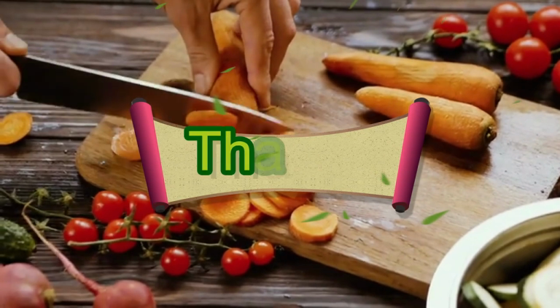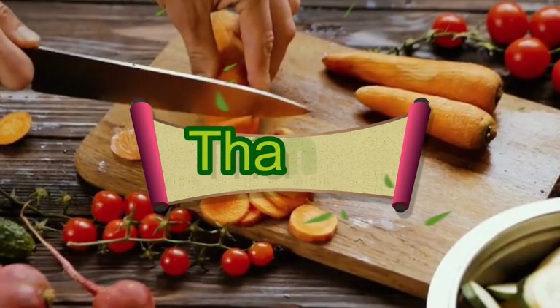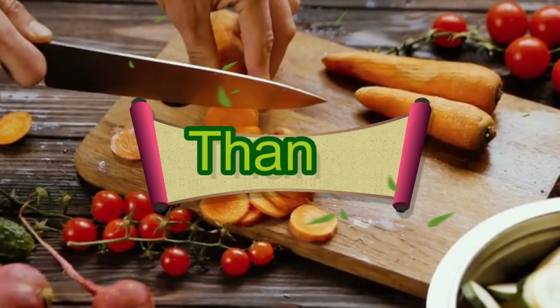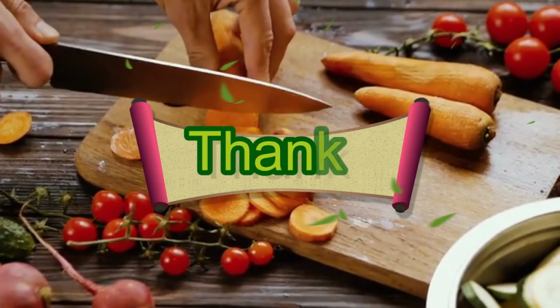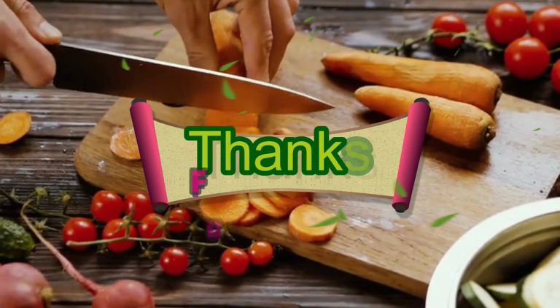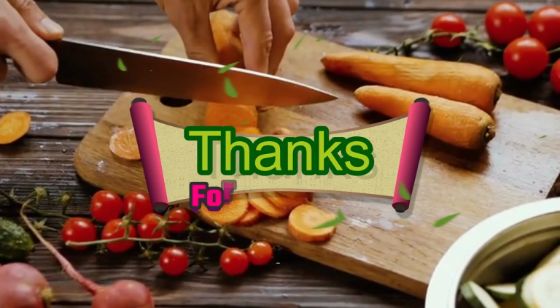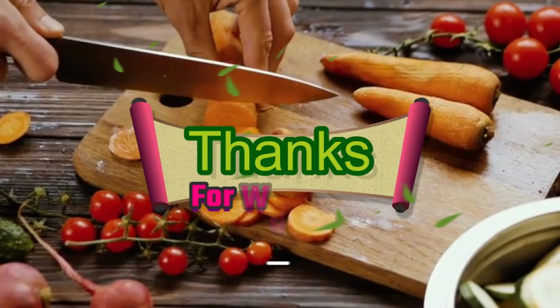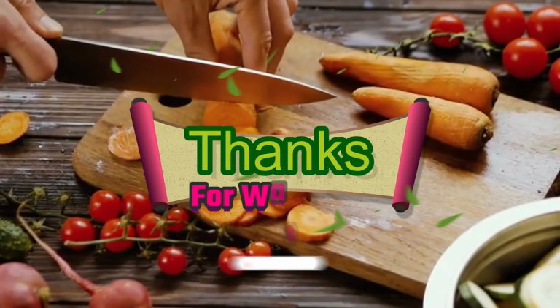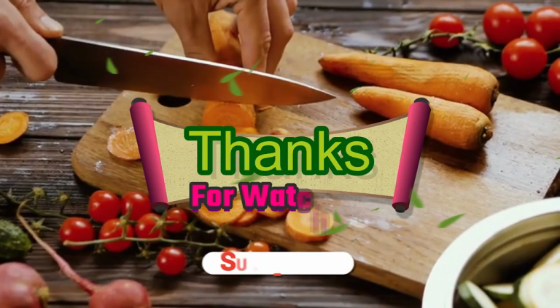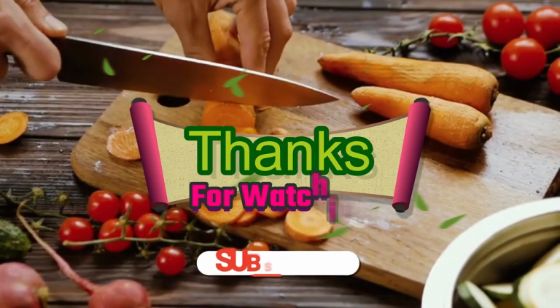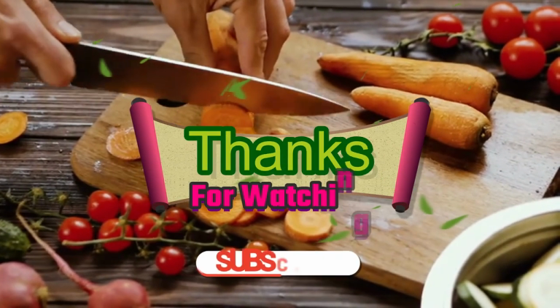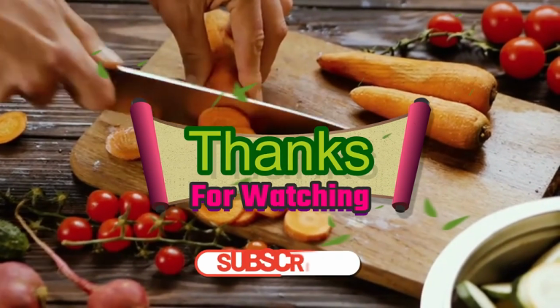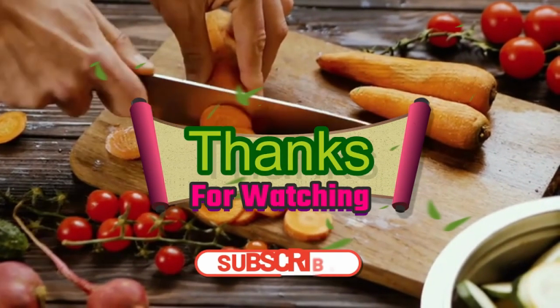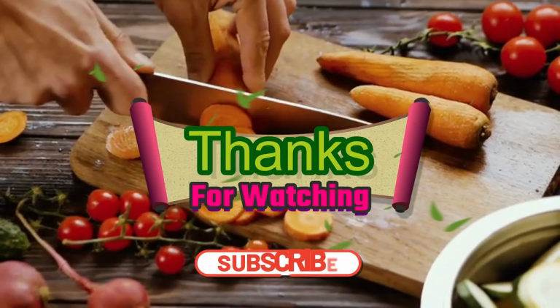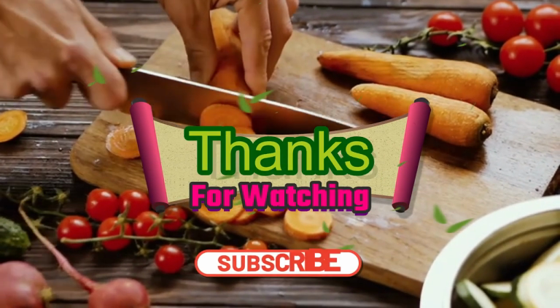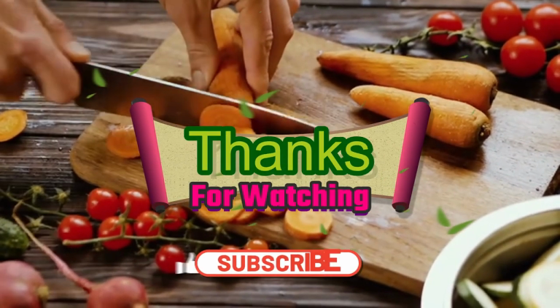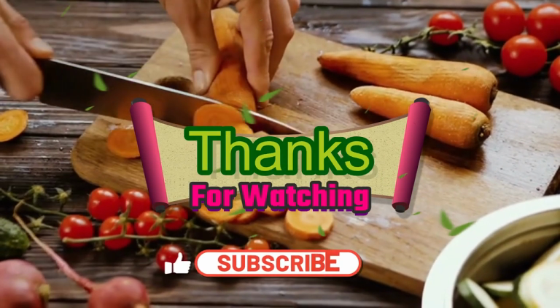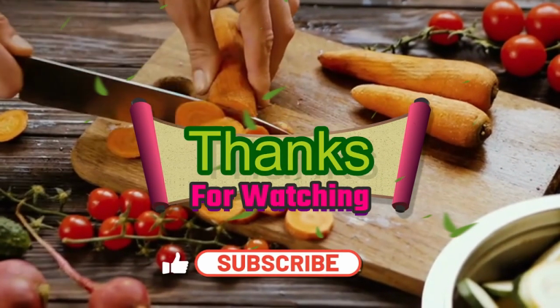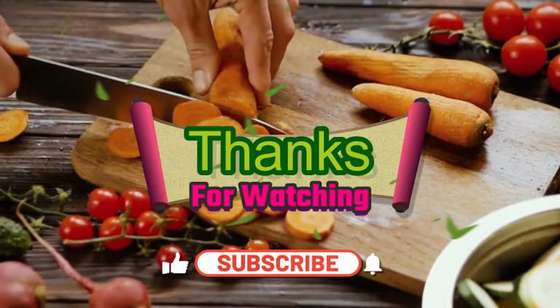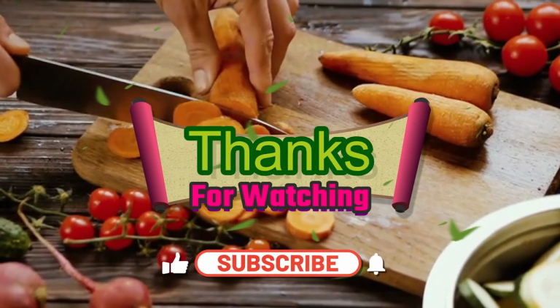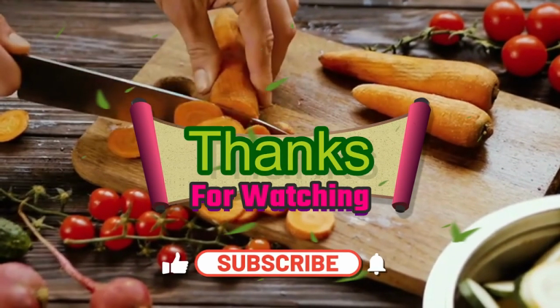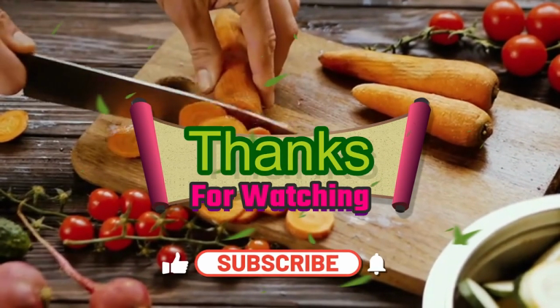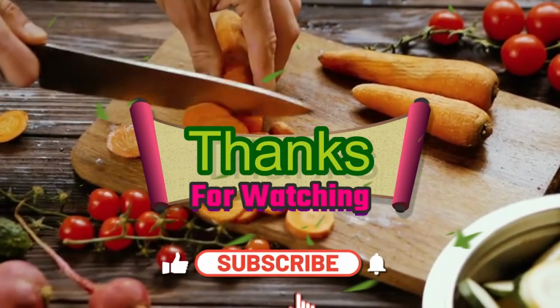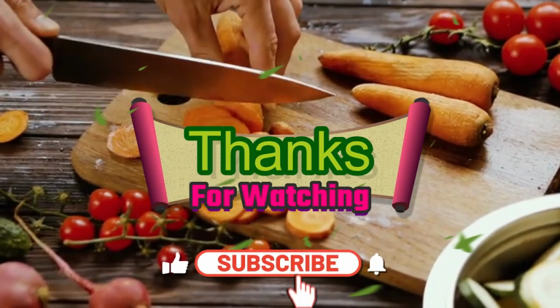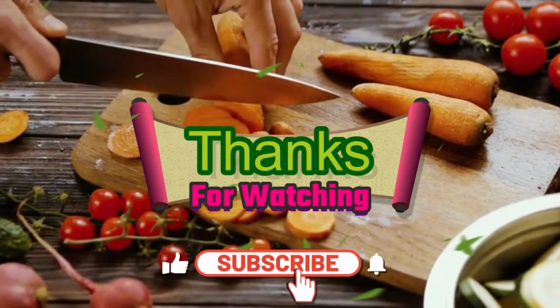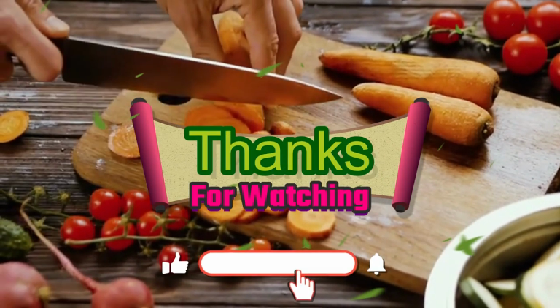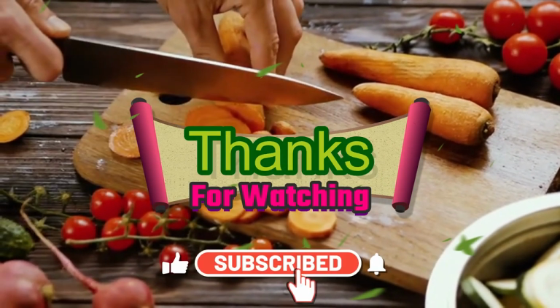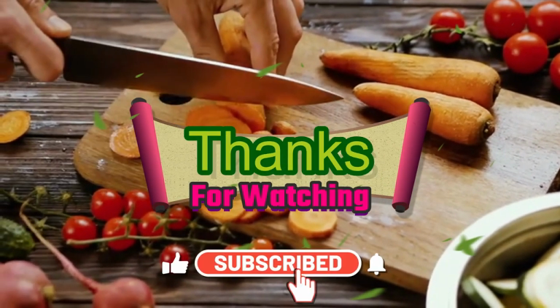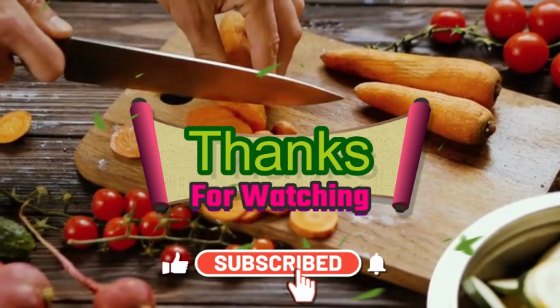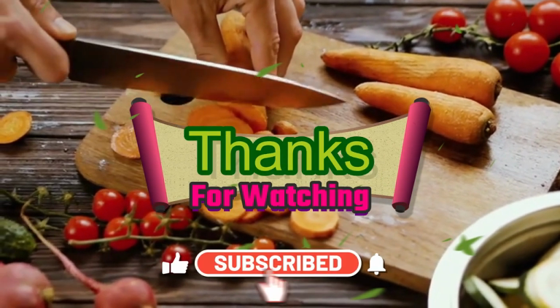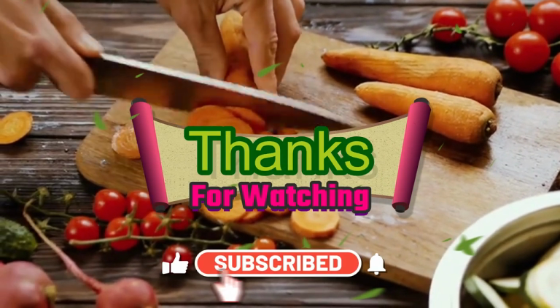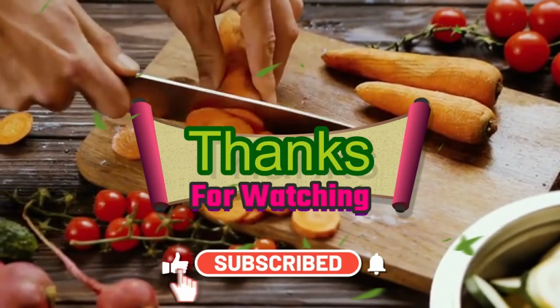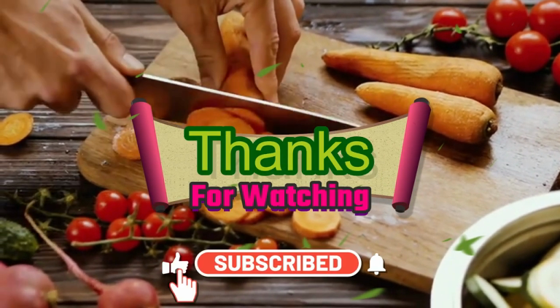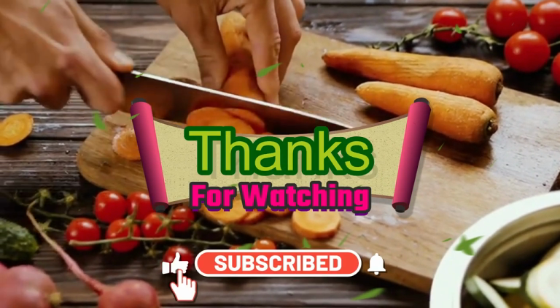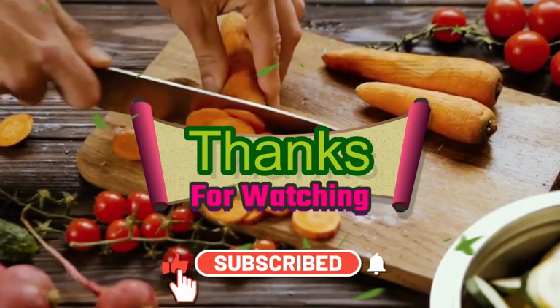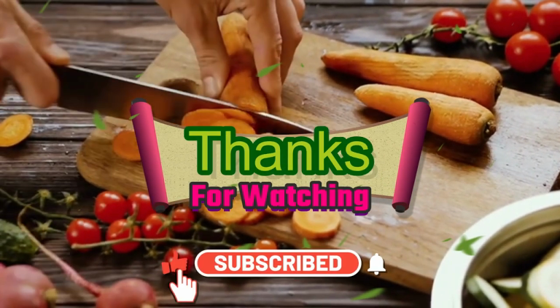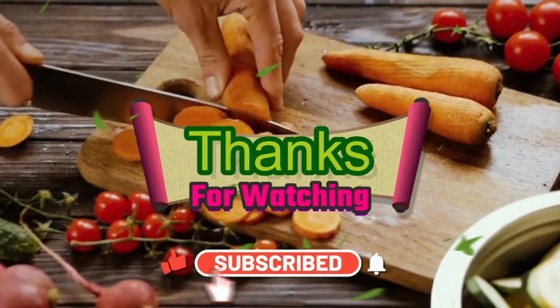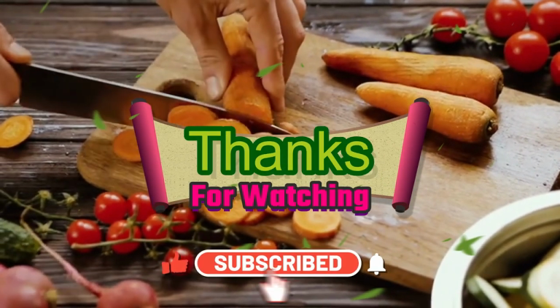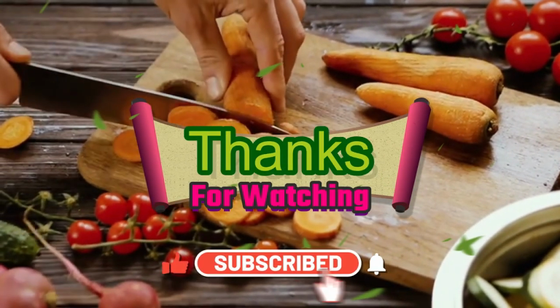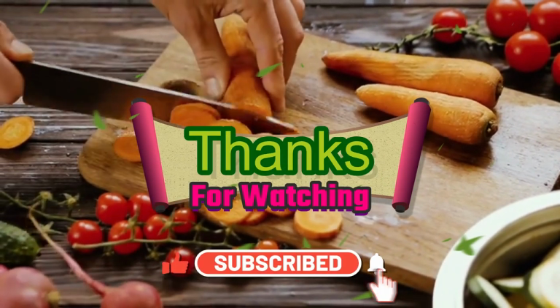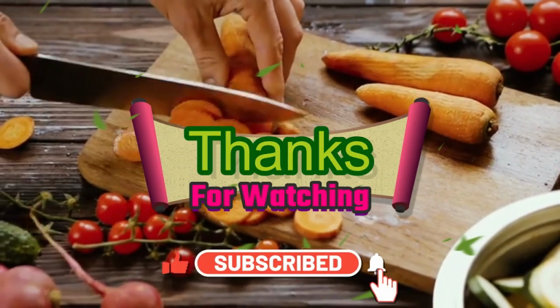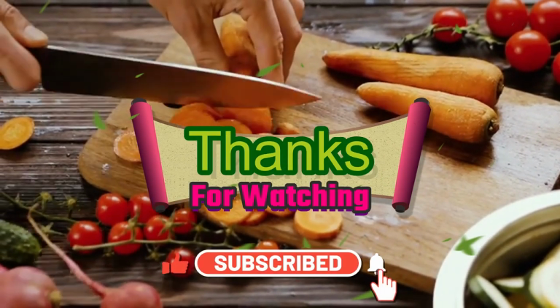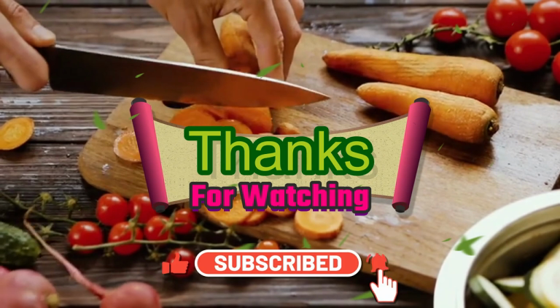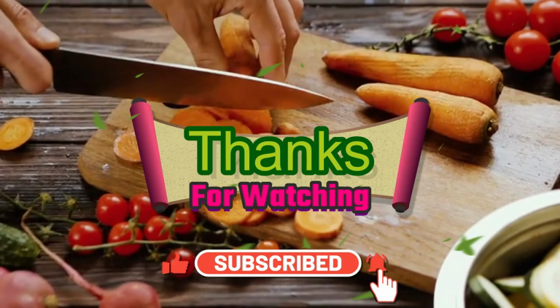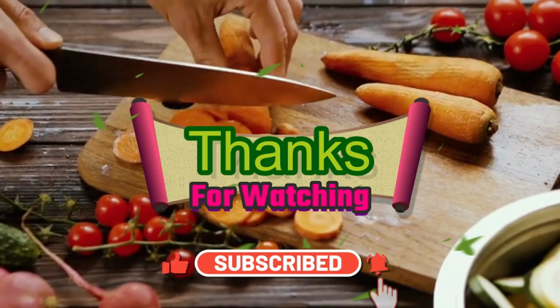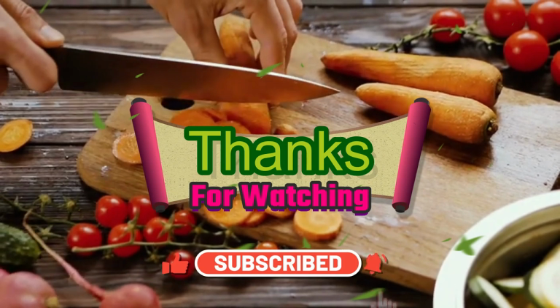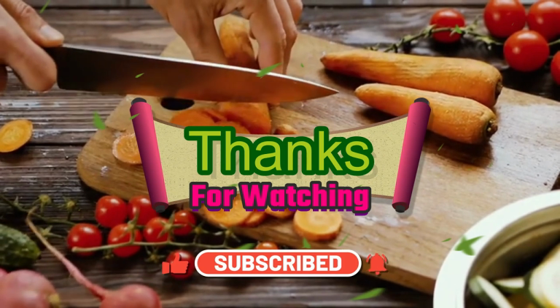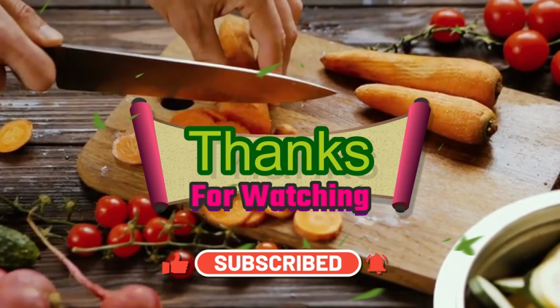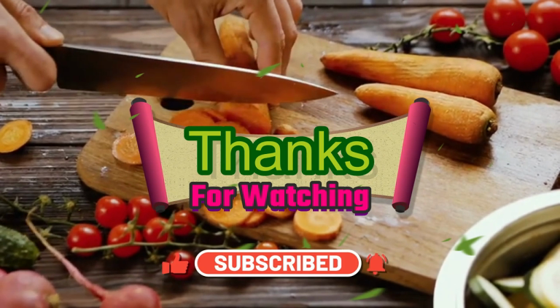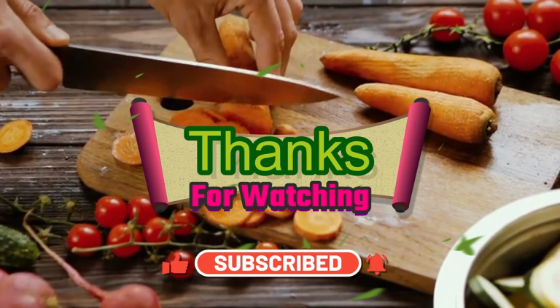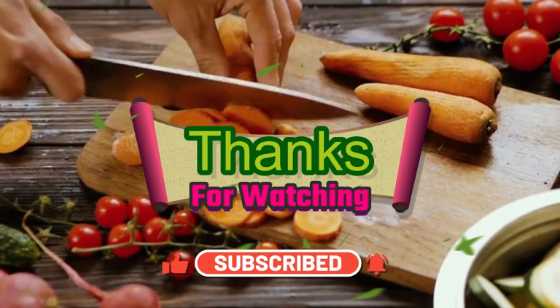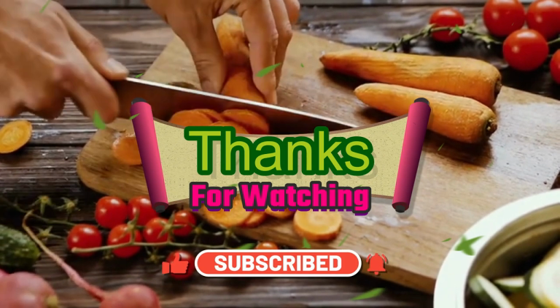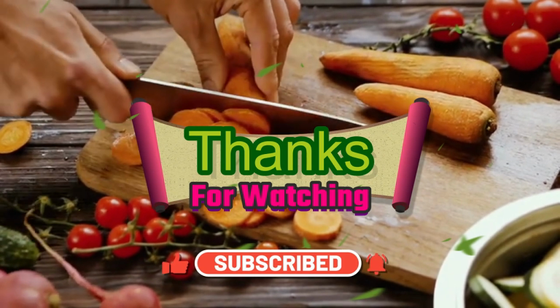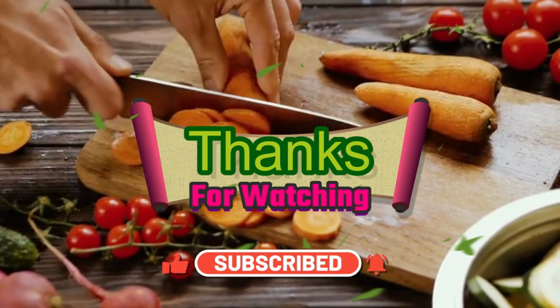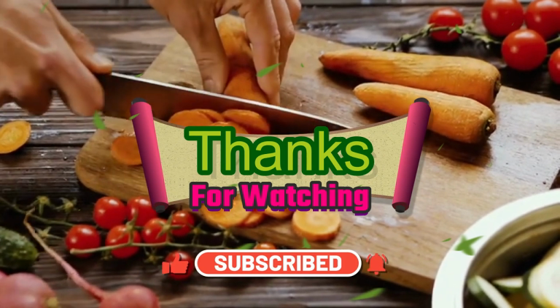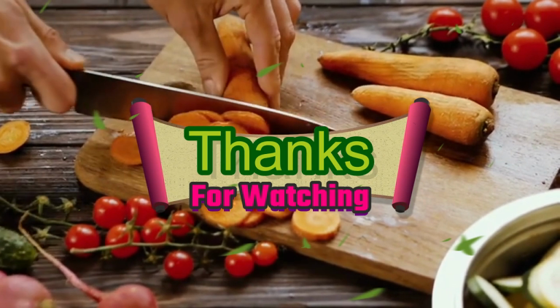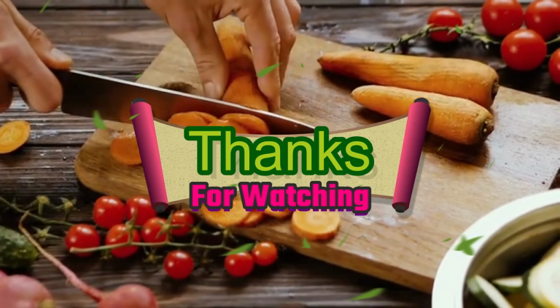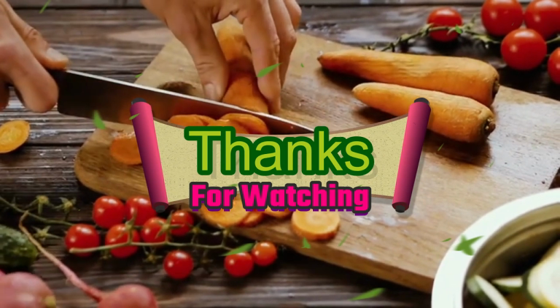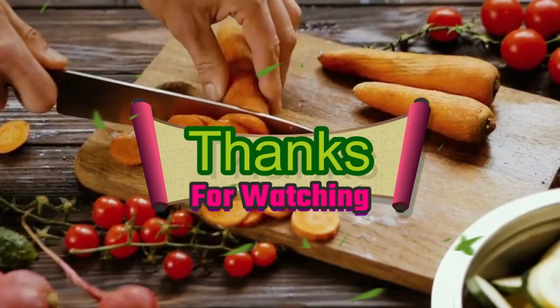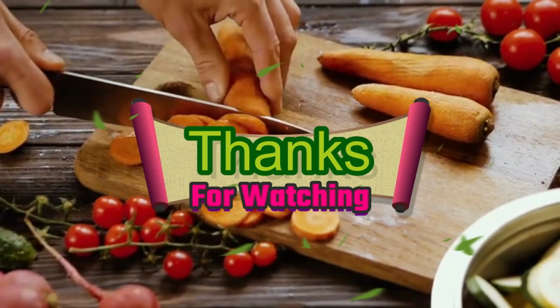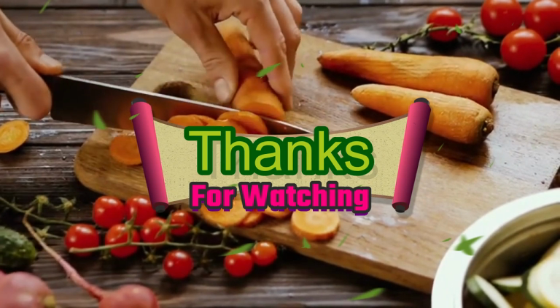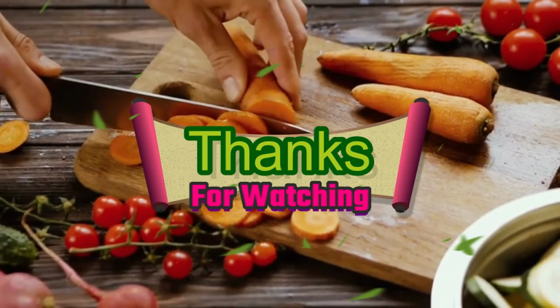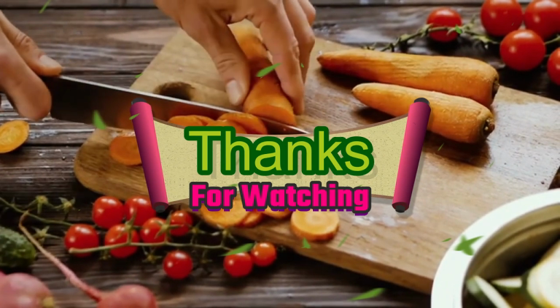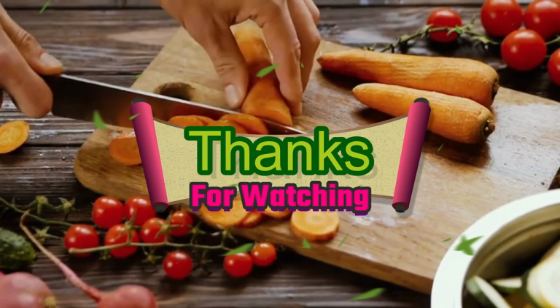If we managed to help you out in any way, please hit the like and subscribe button. We'll see you in the next video.